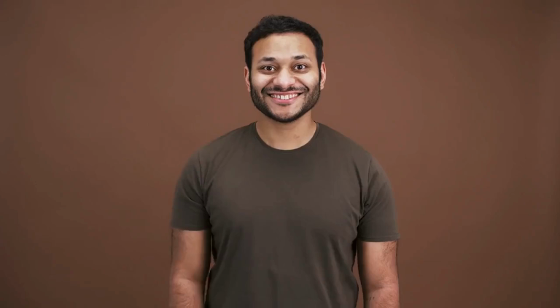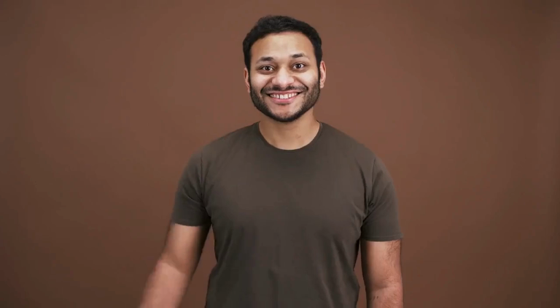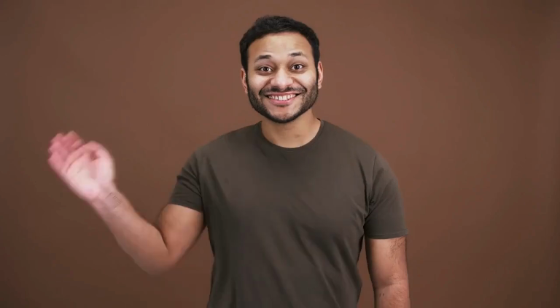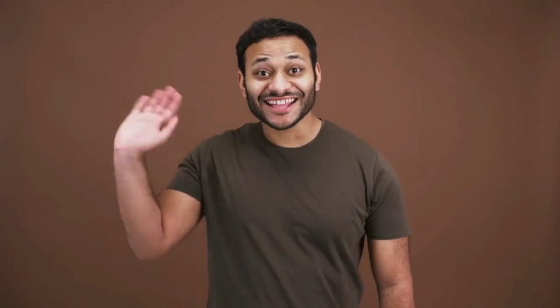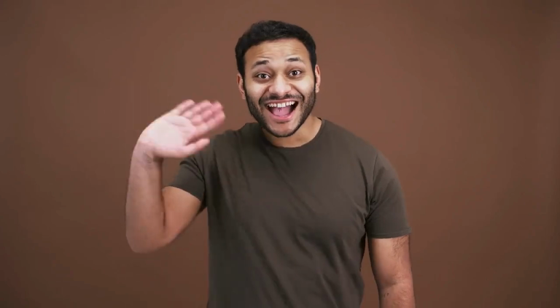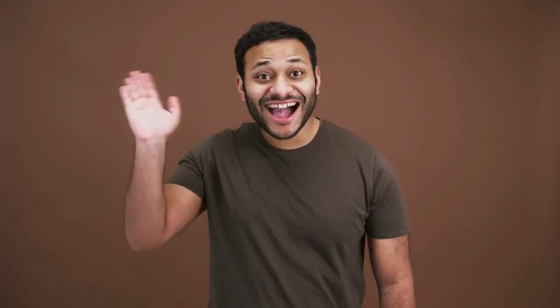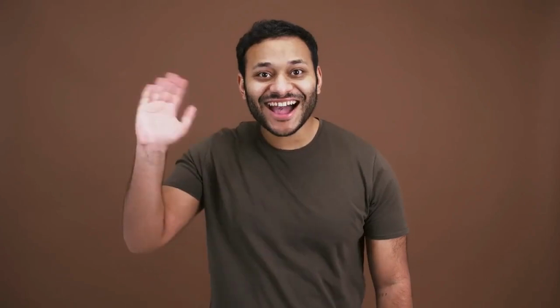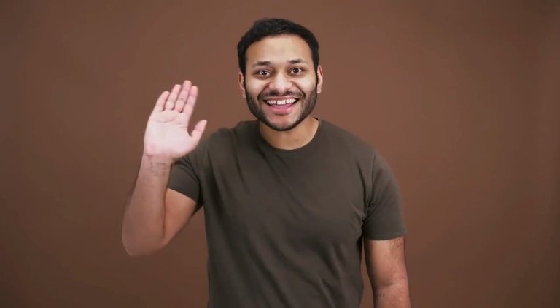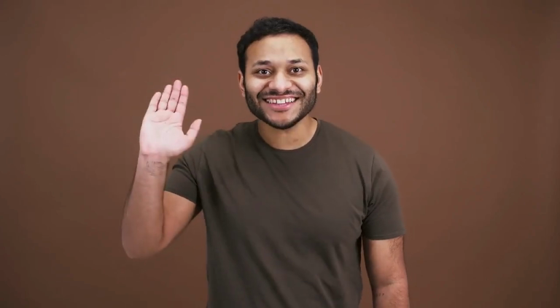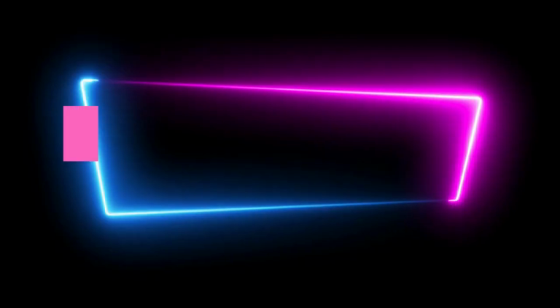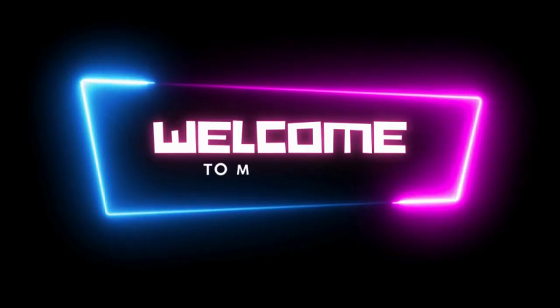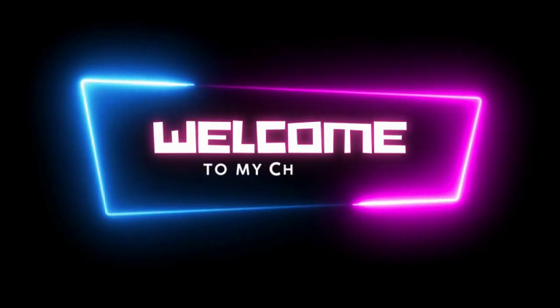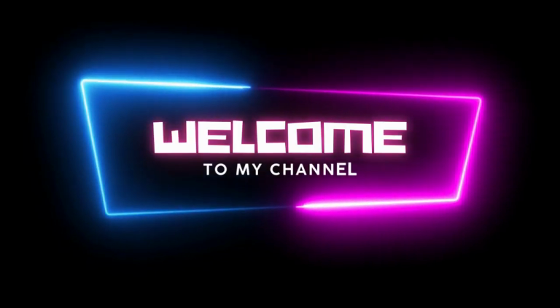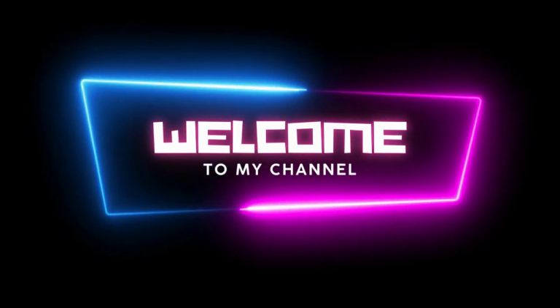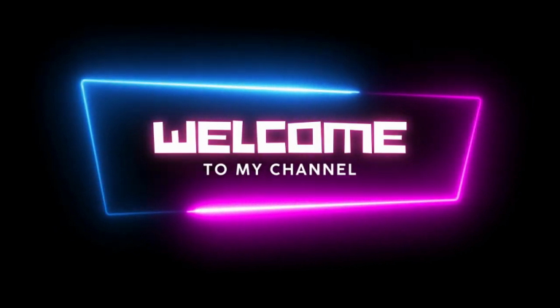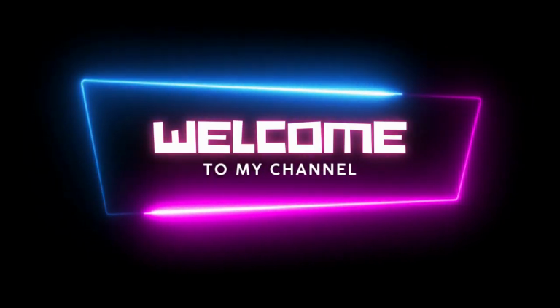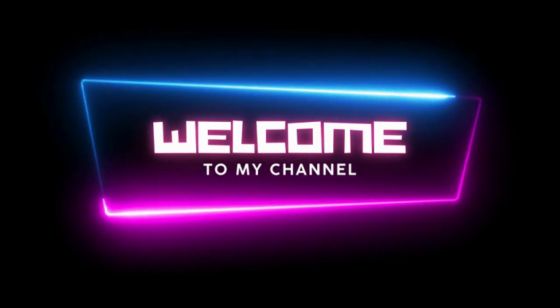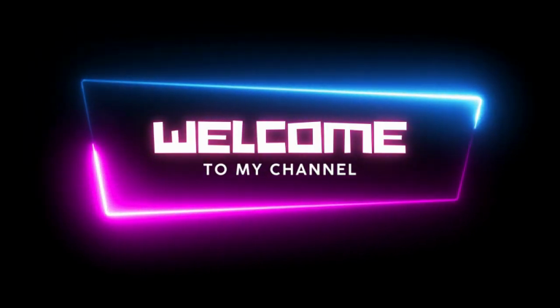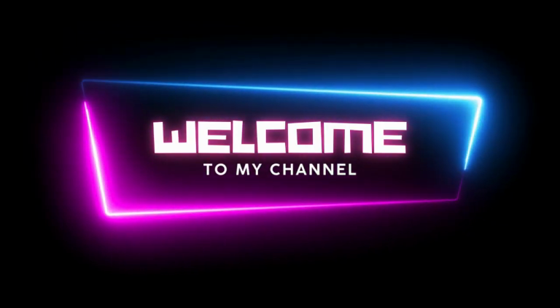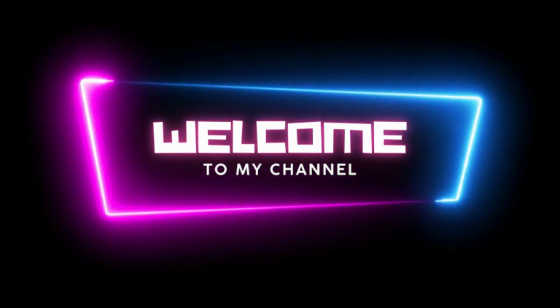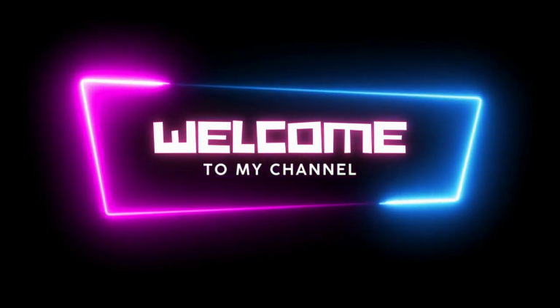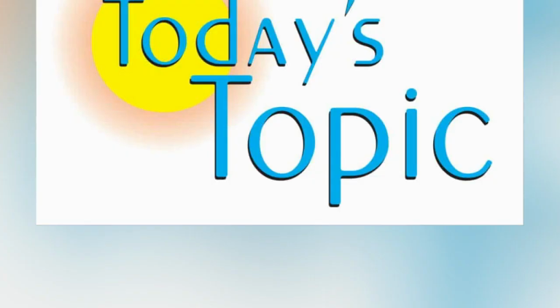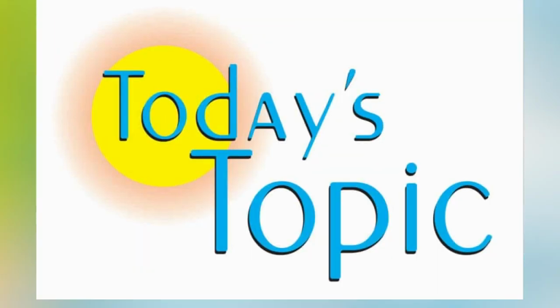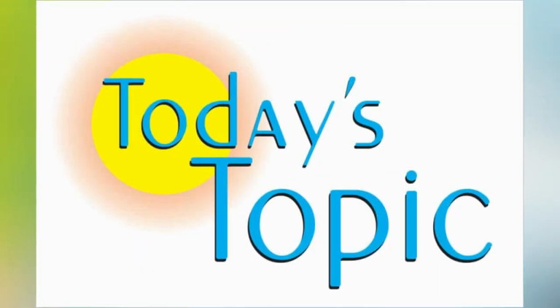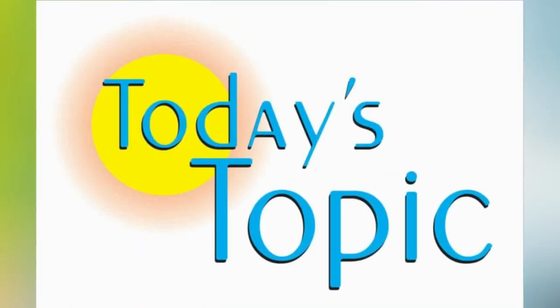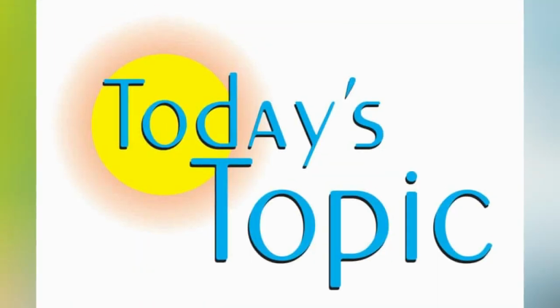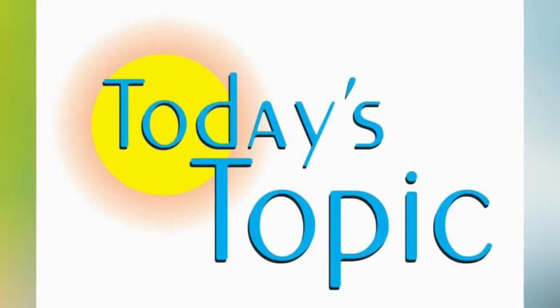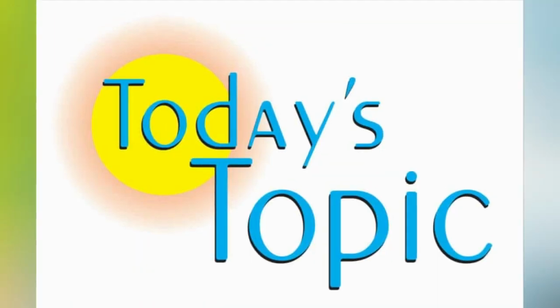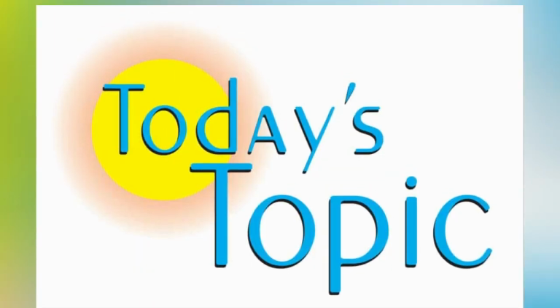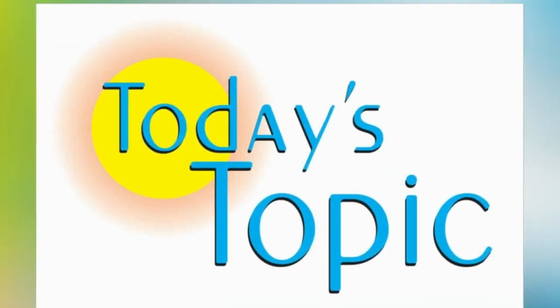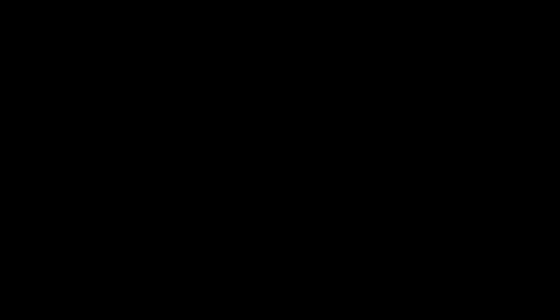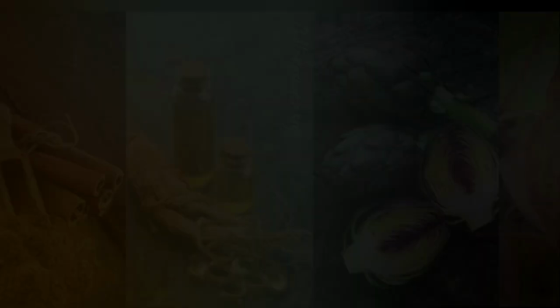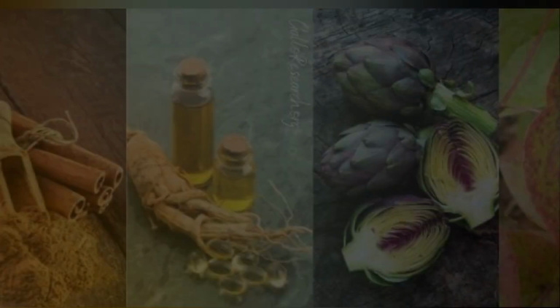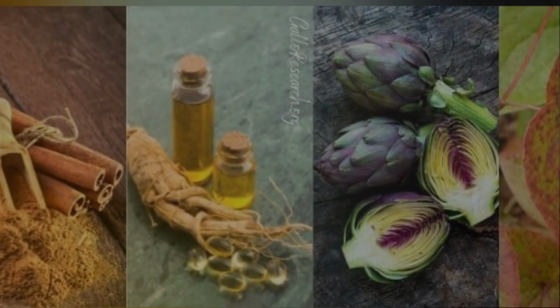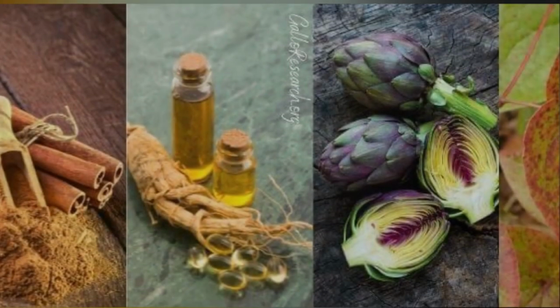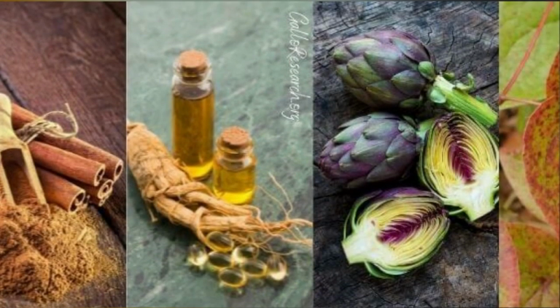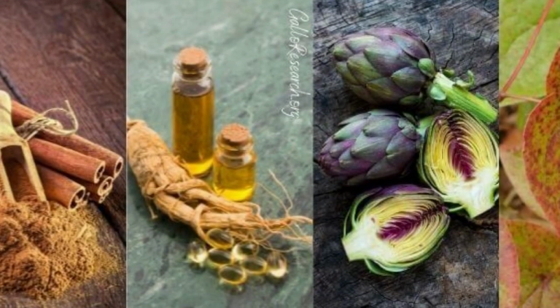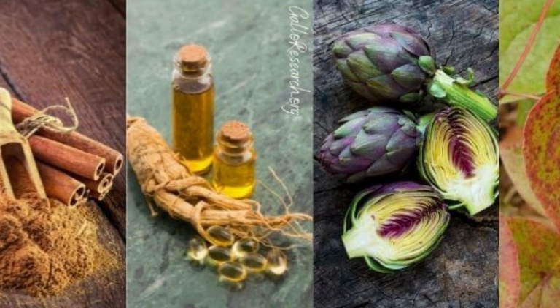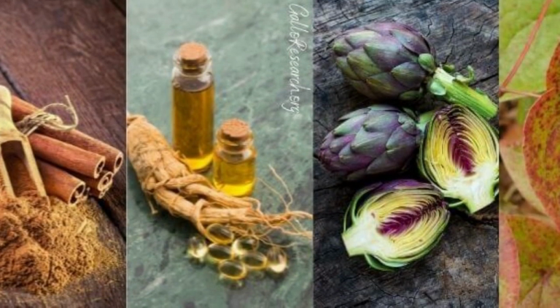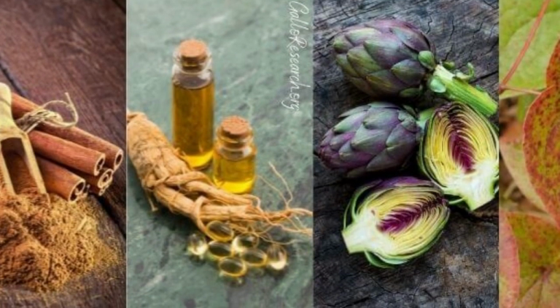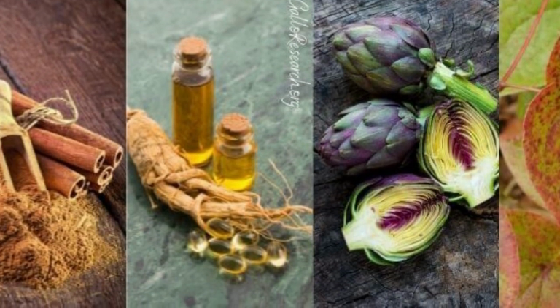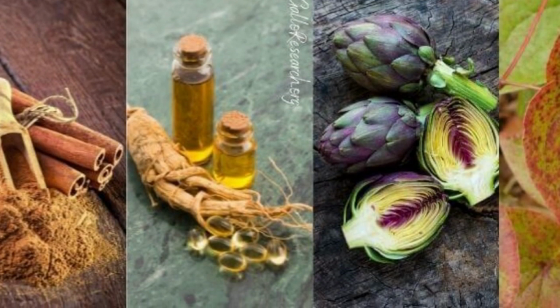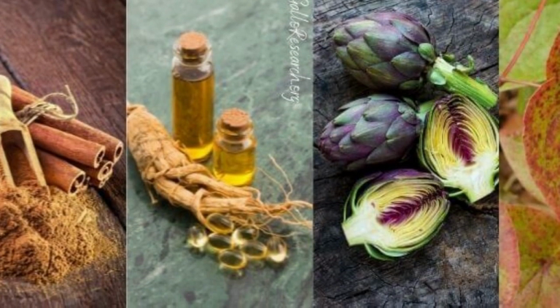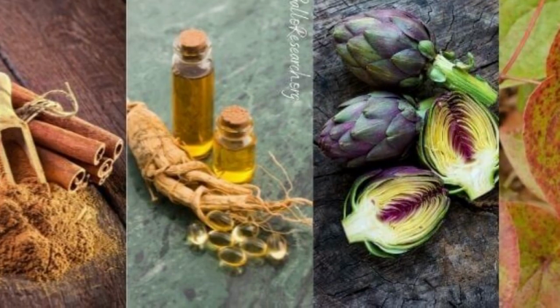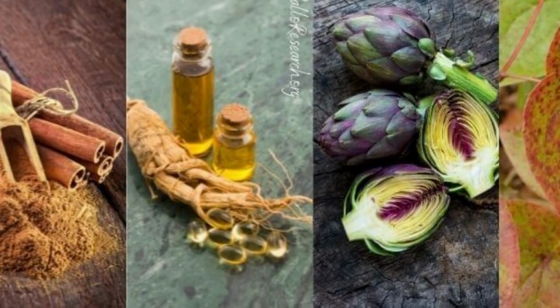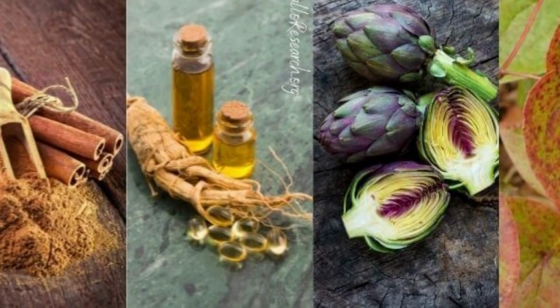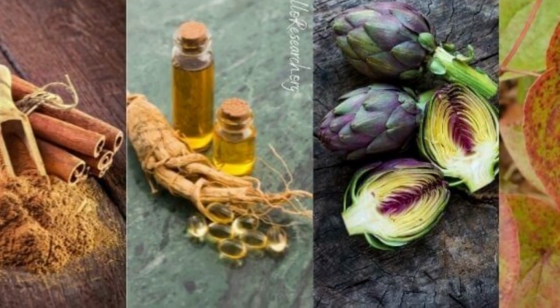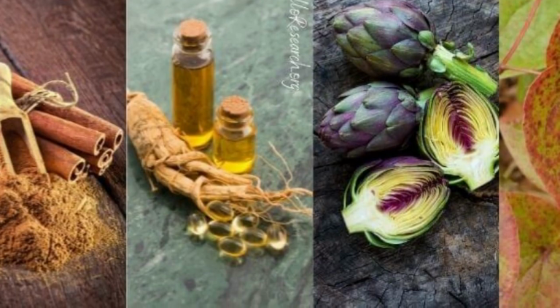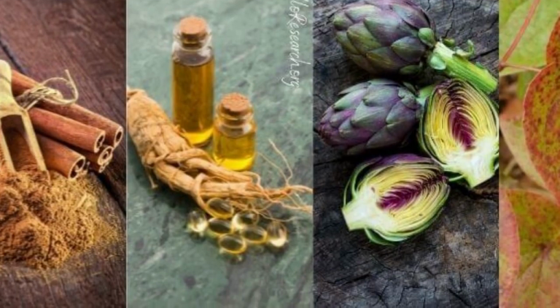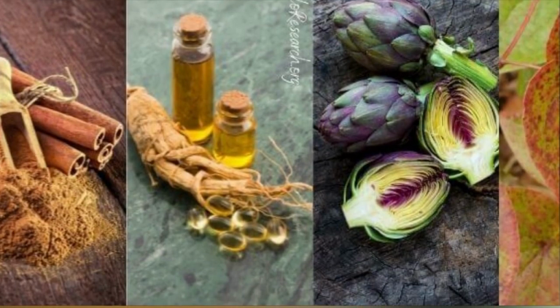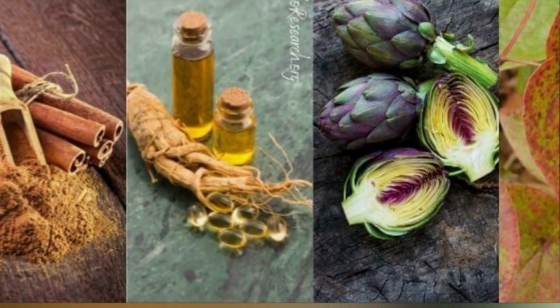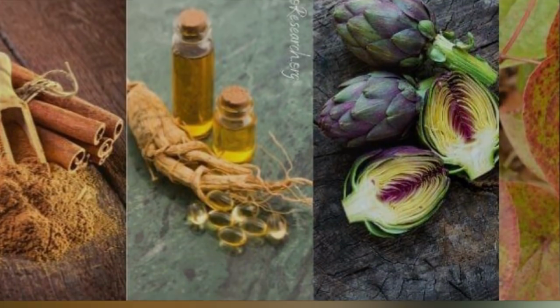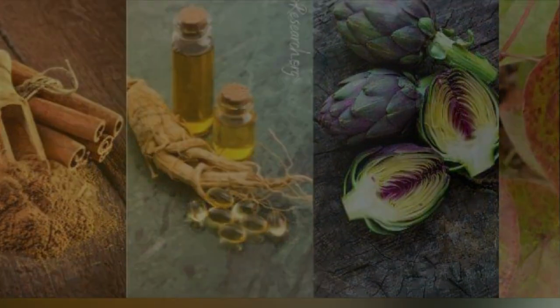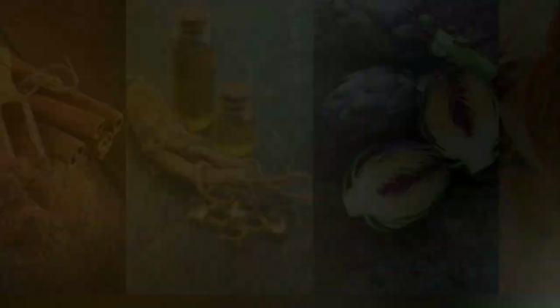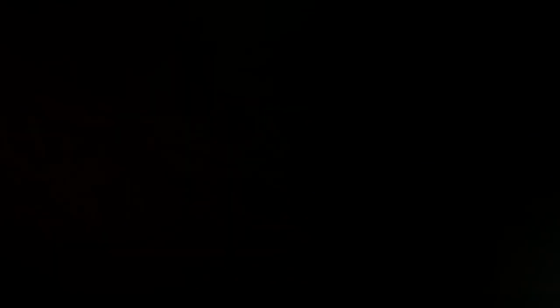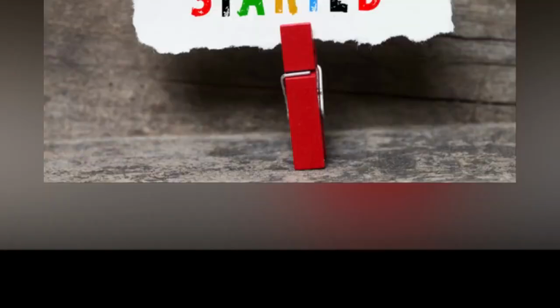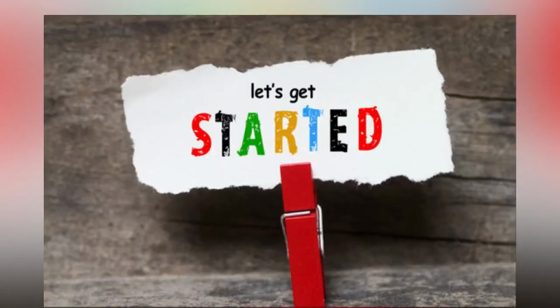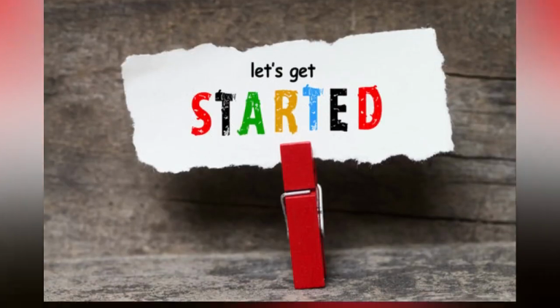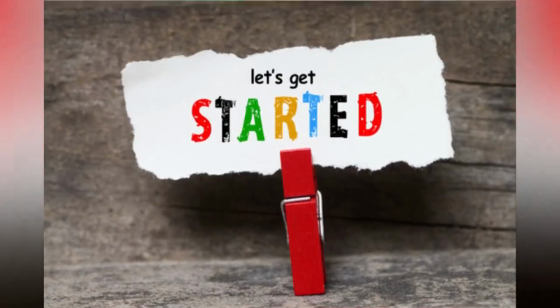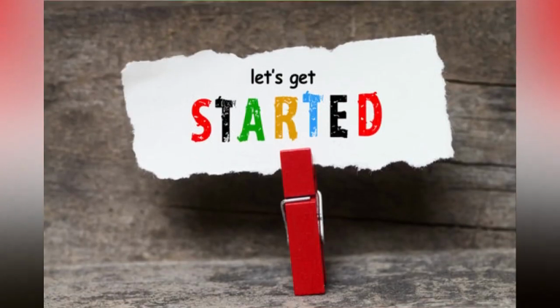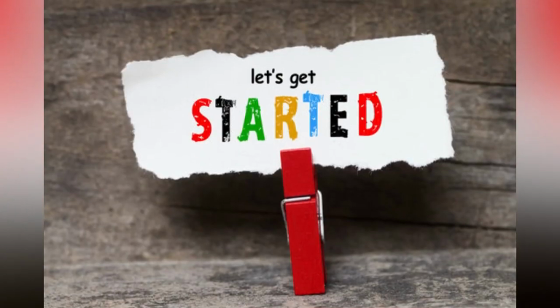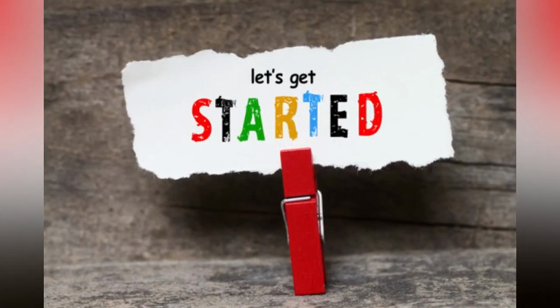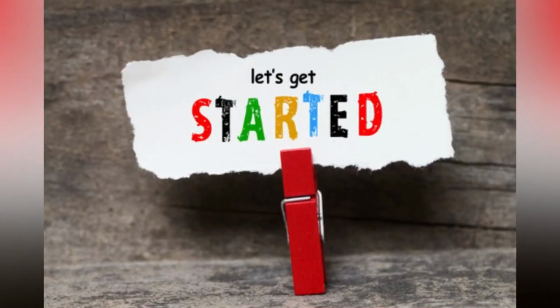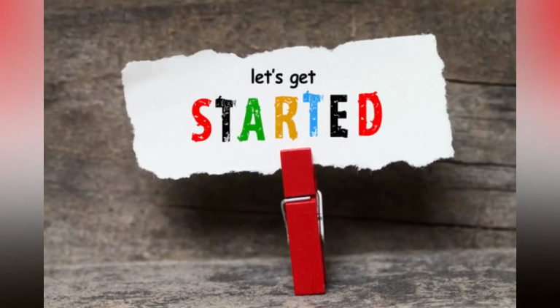Hello, men. Welcome to my channel. Today's topic is natural PDE5 inhibitors. Let's get started.